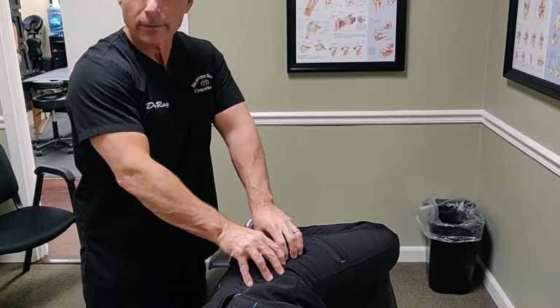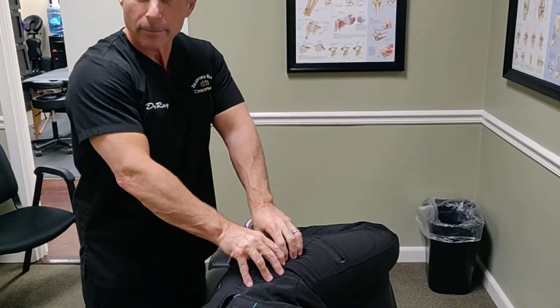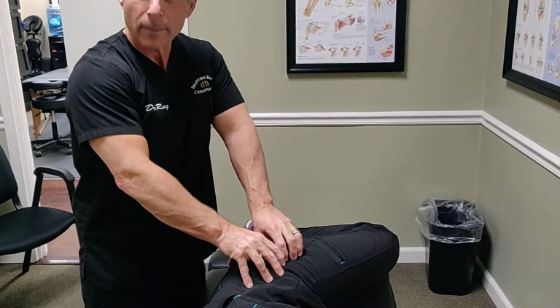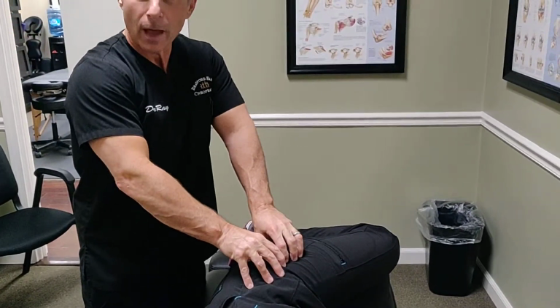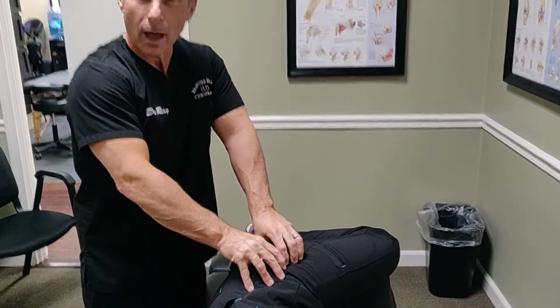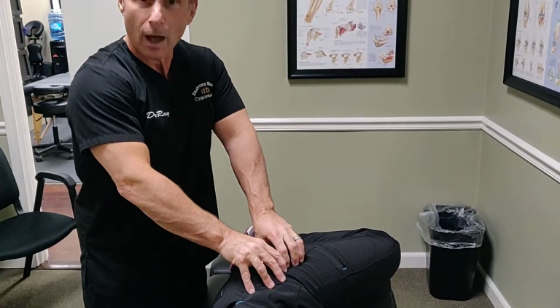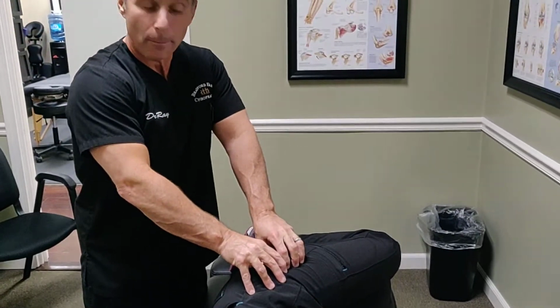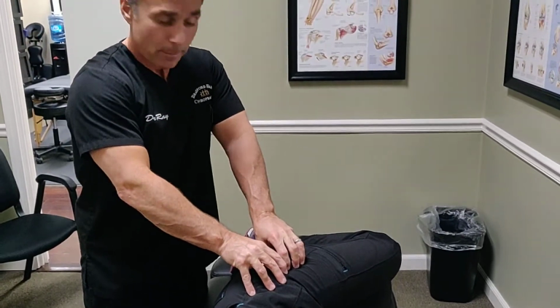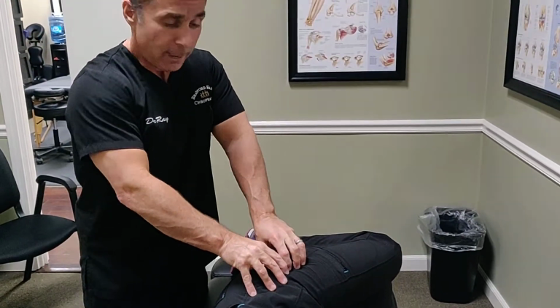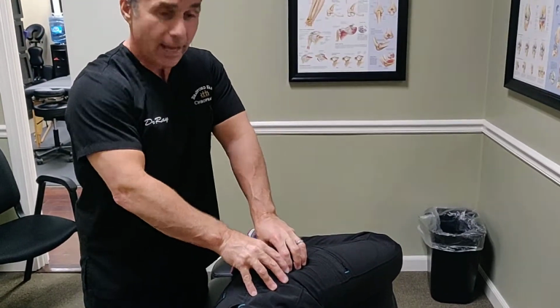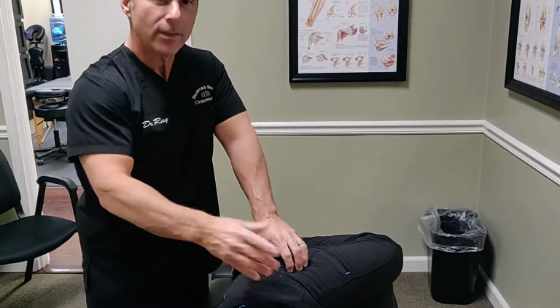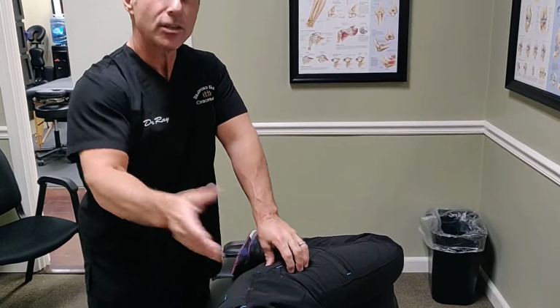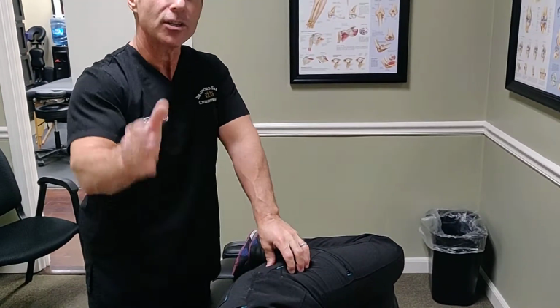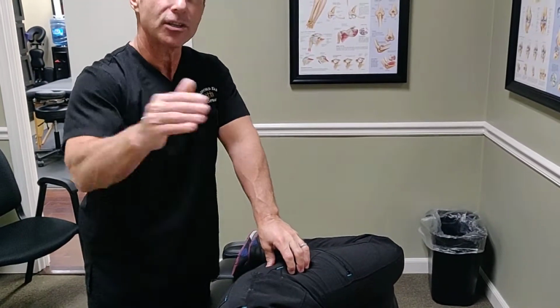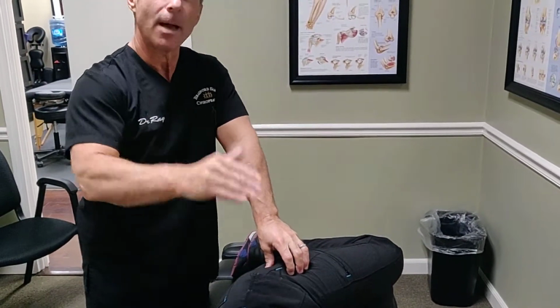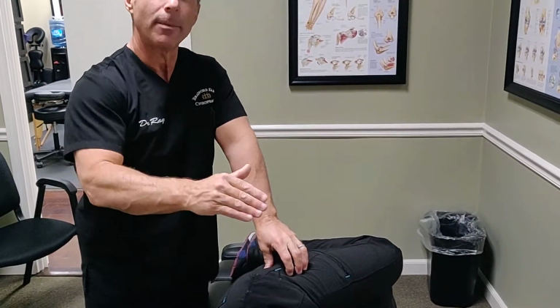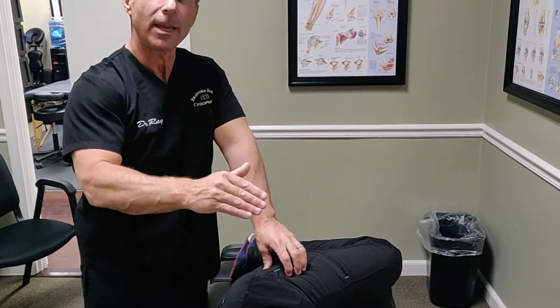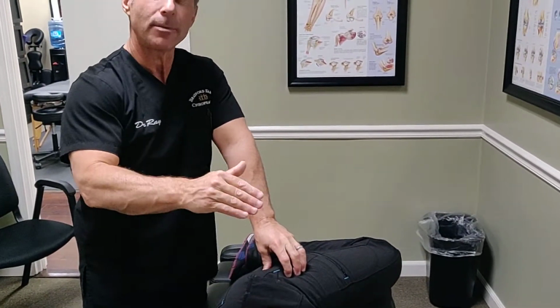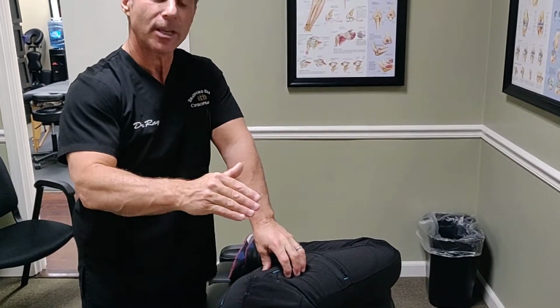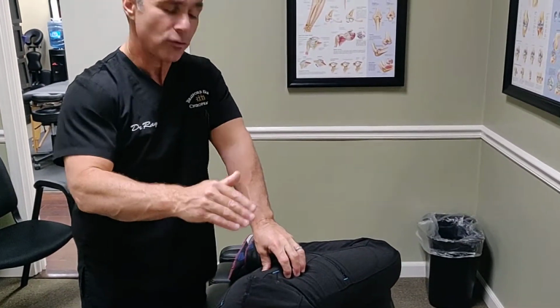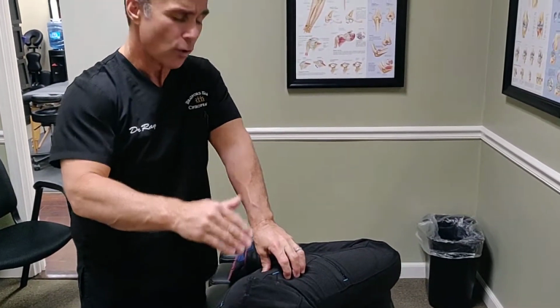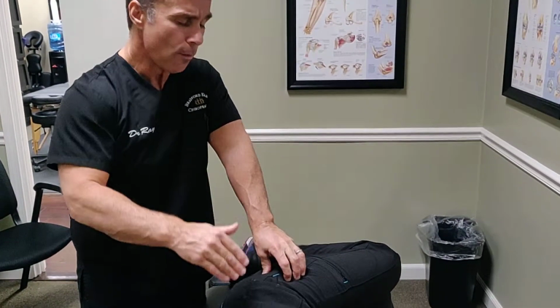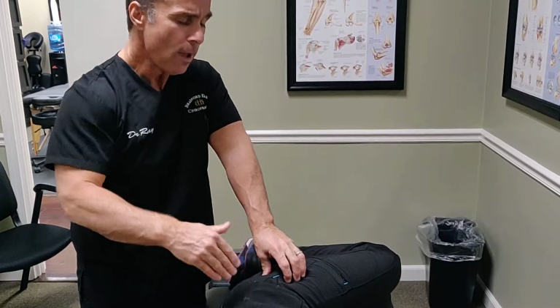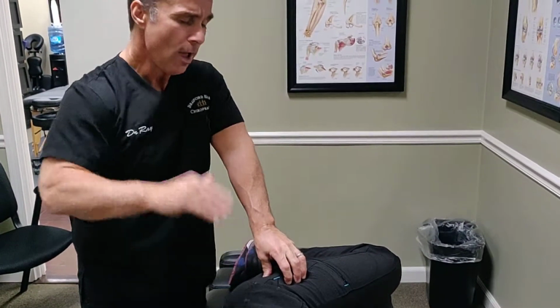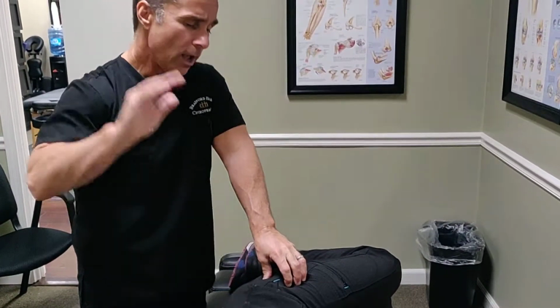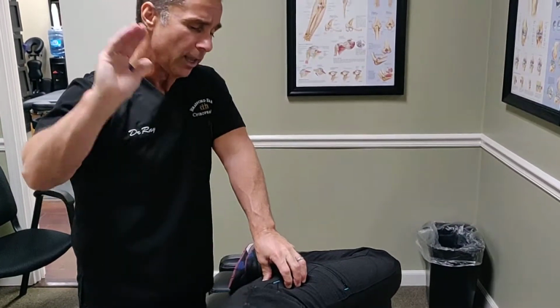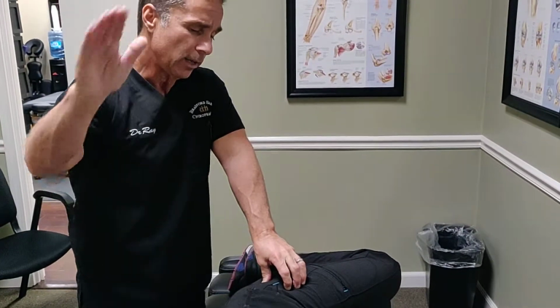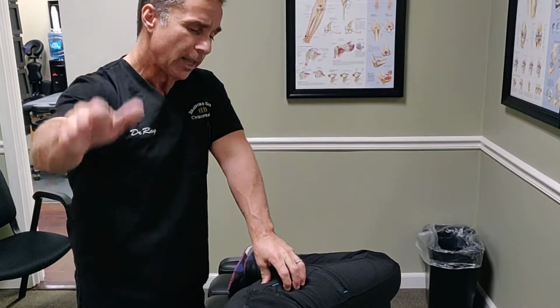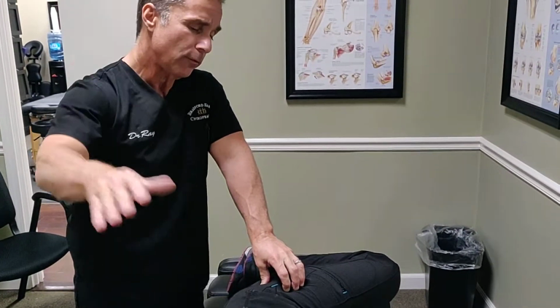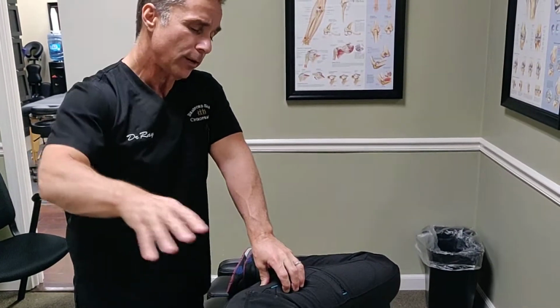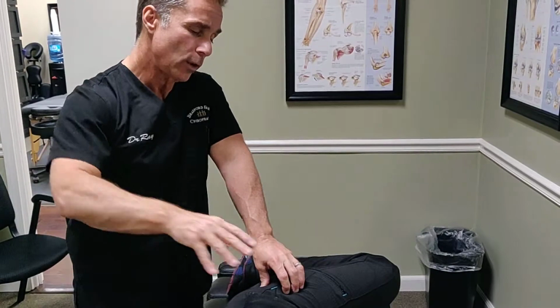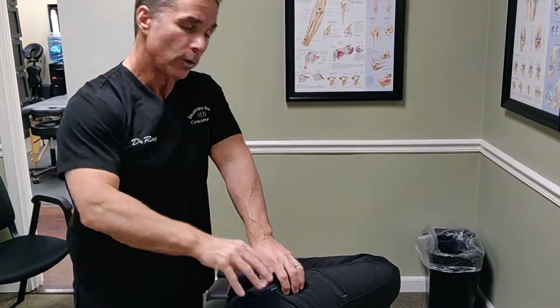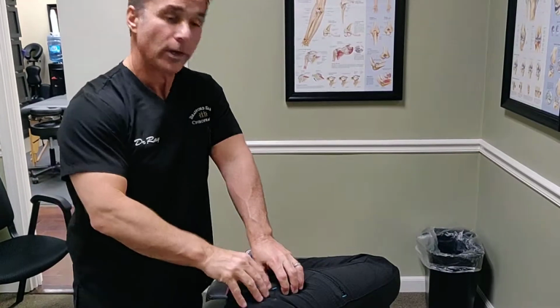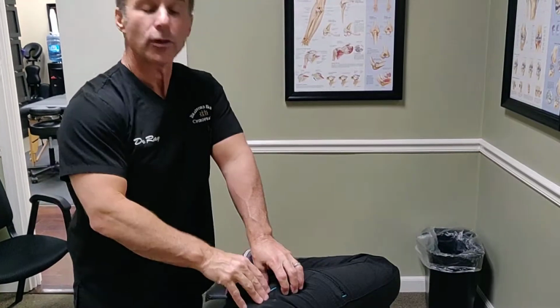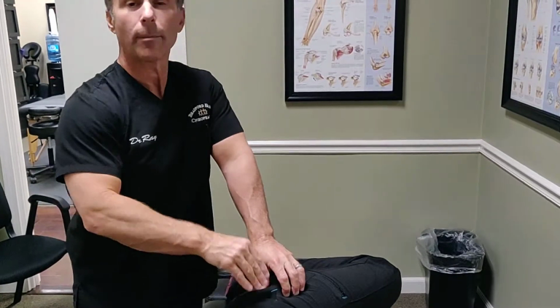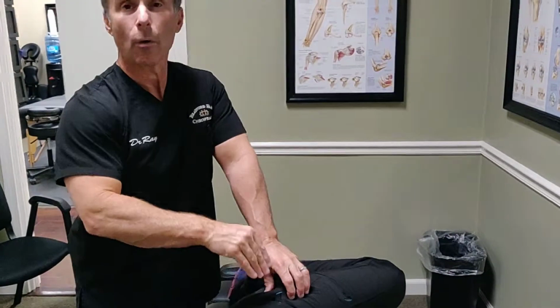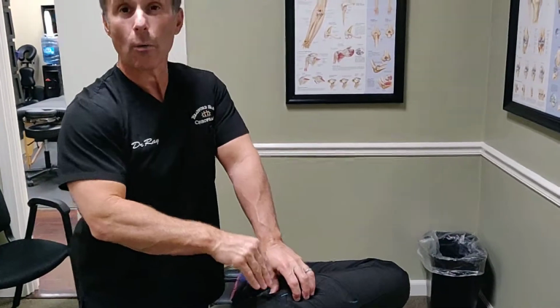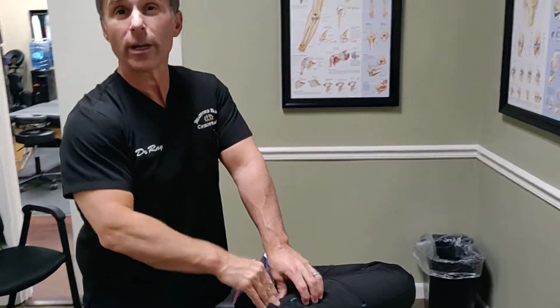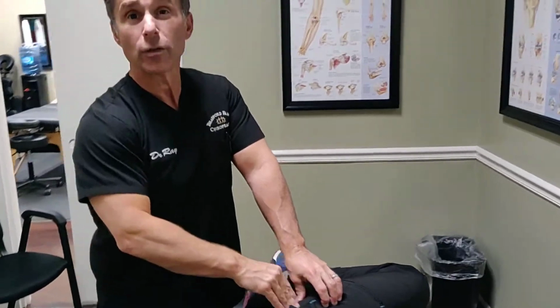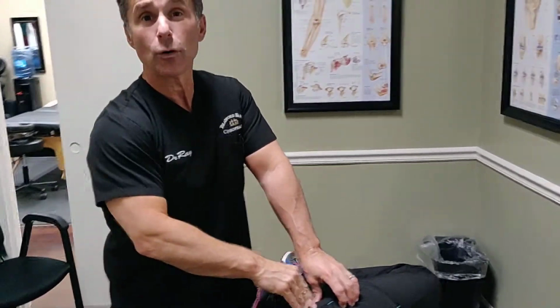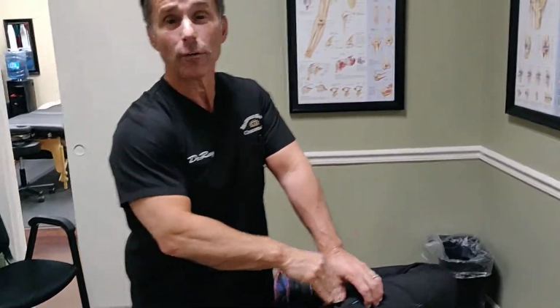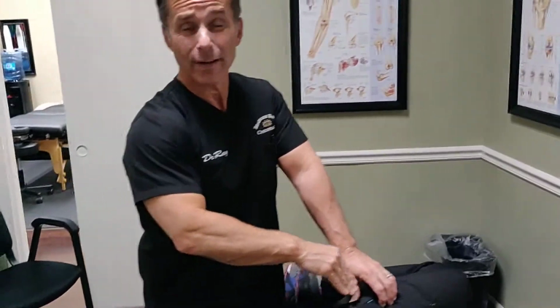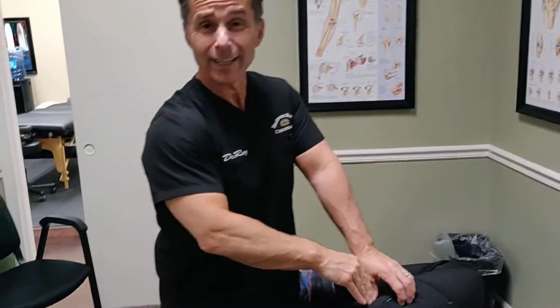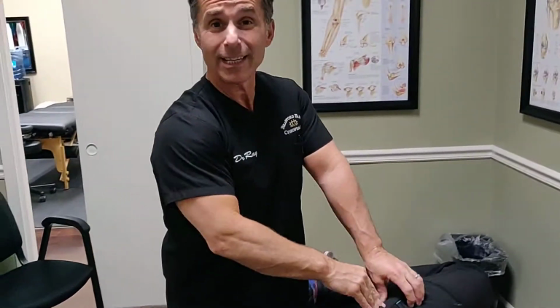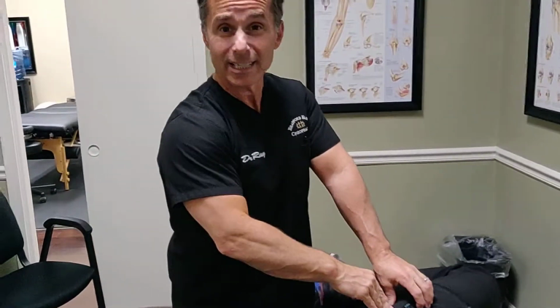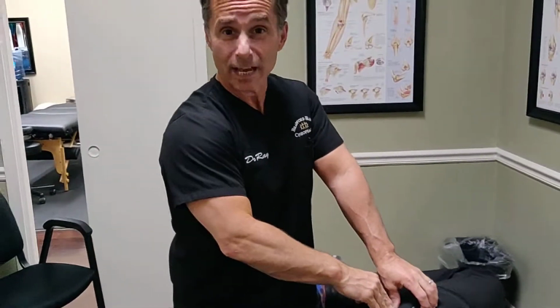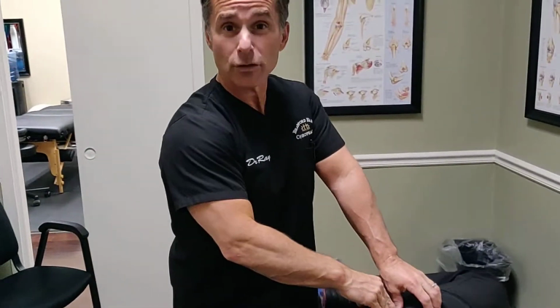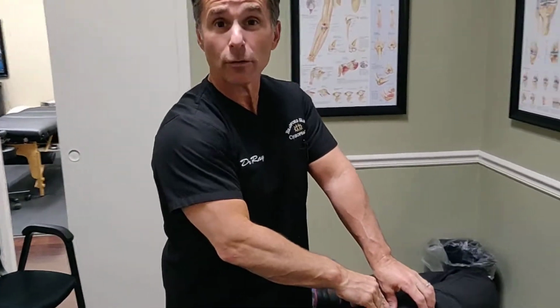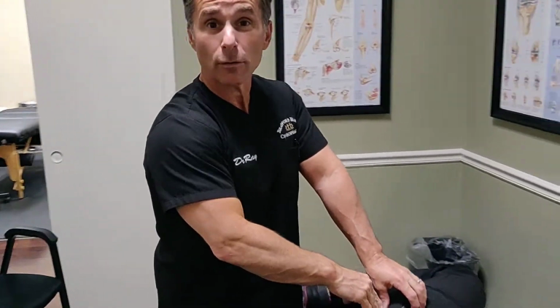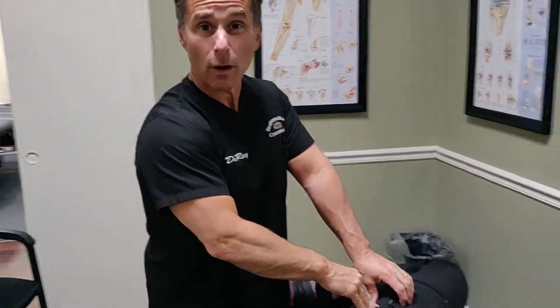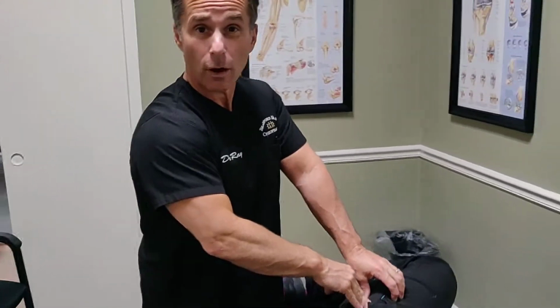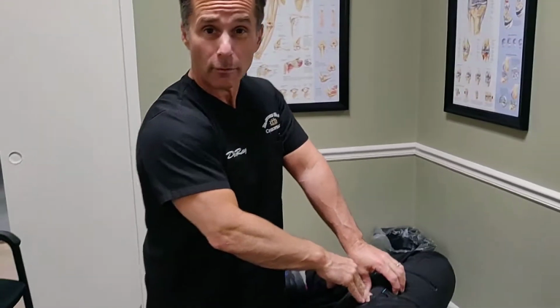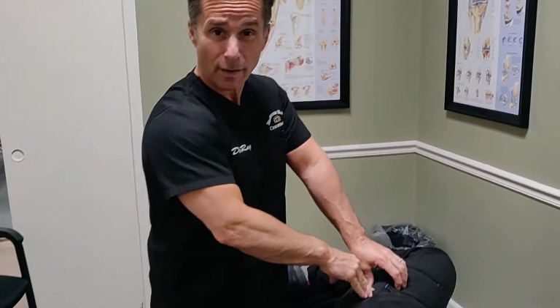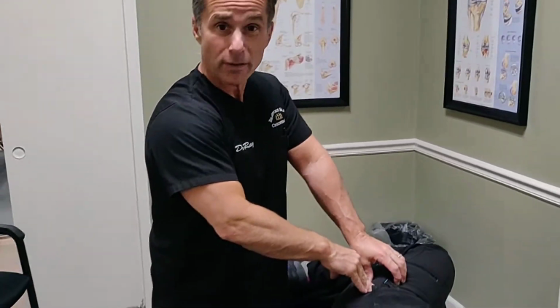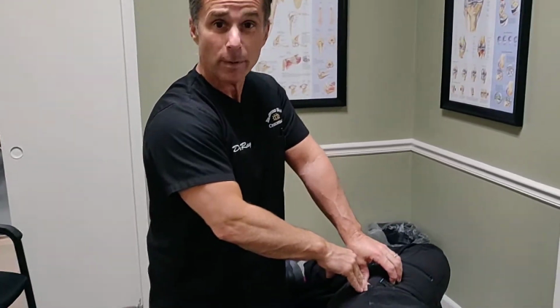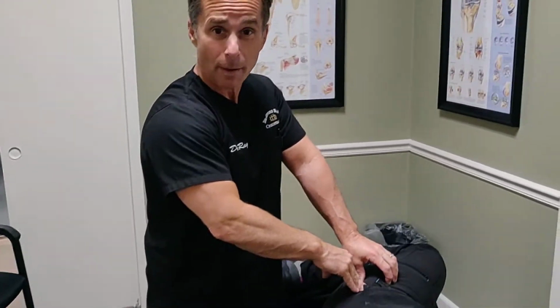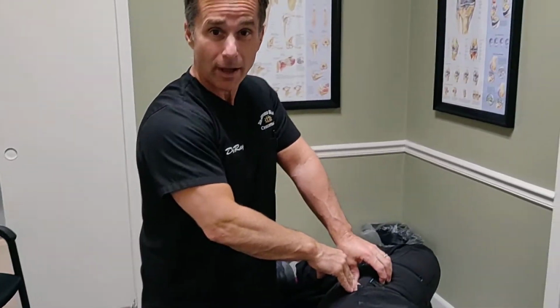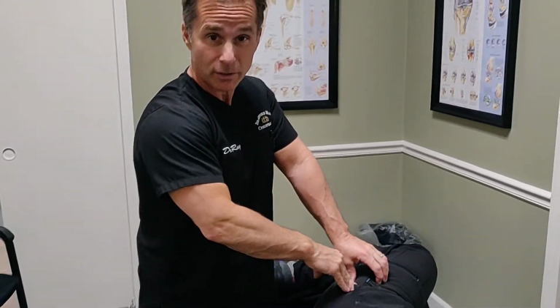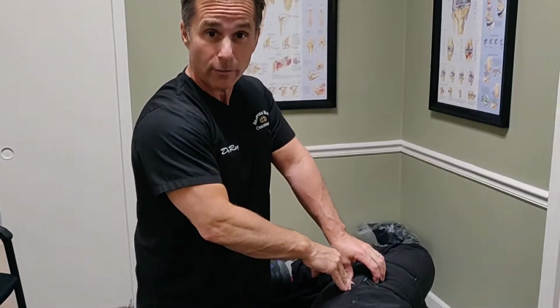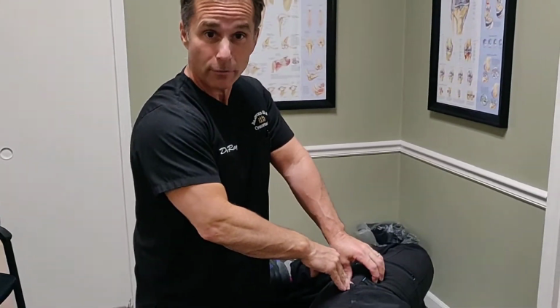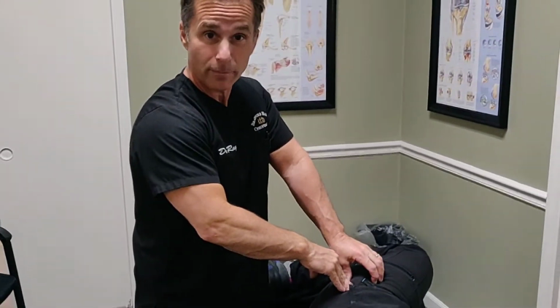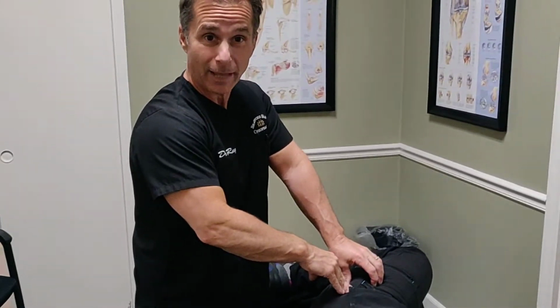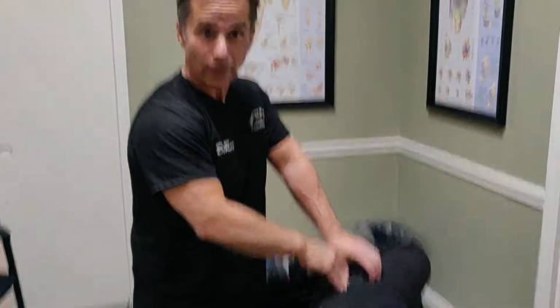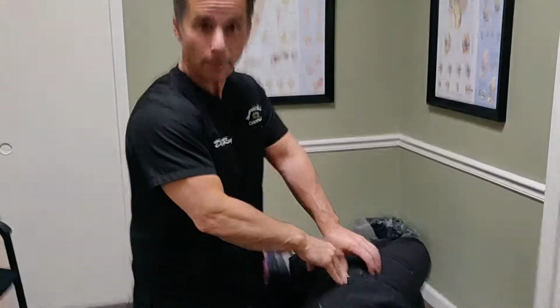Again, this is snapping hip syndrome. In a later video we're going to talk about what we can do if any of these tests are found to be positive. Thank you.